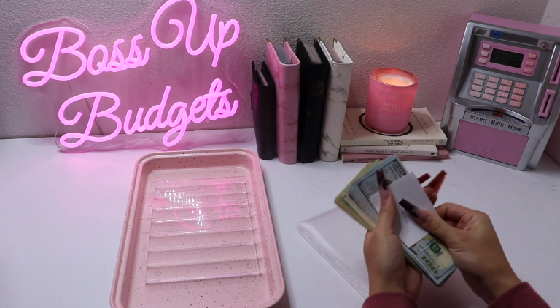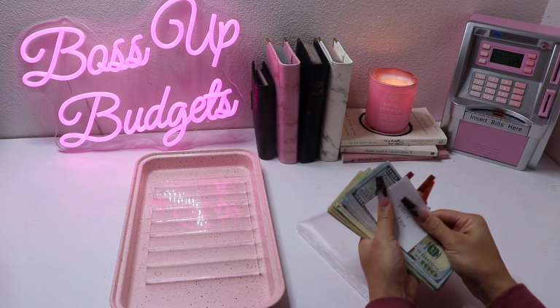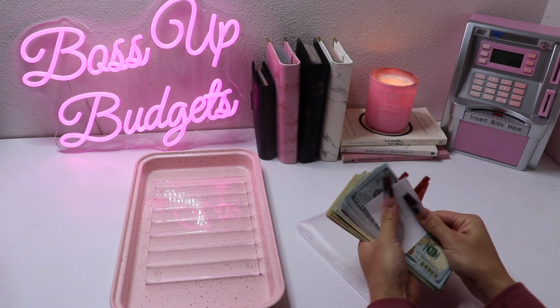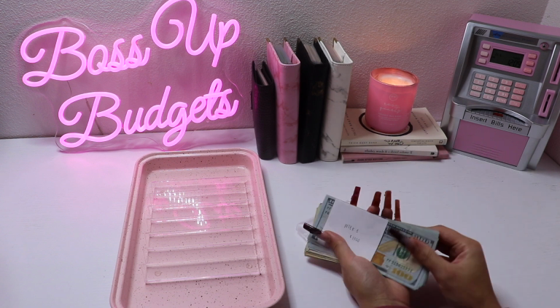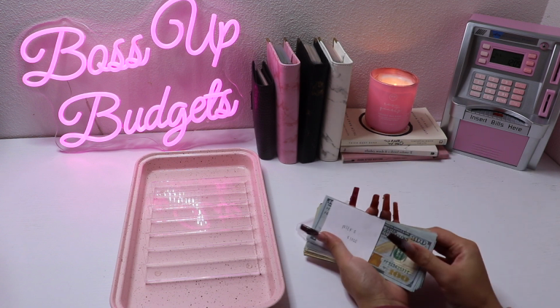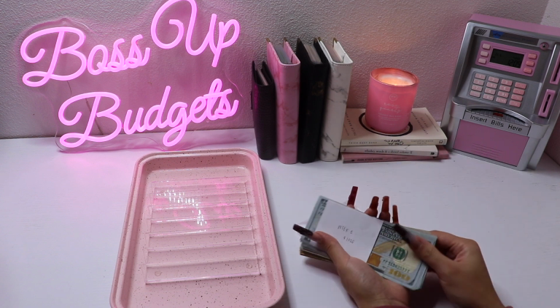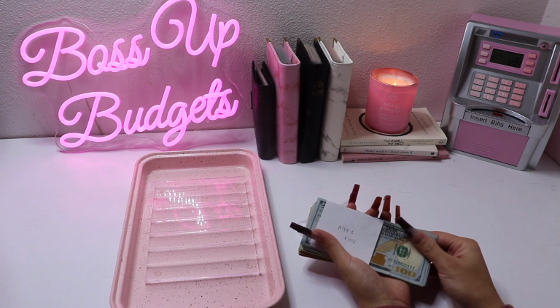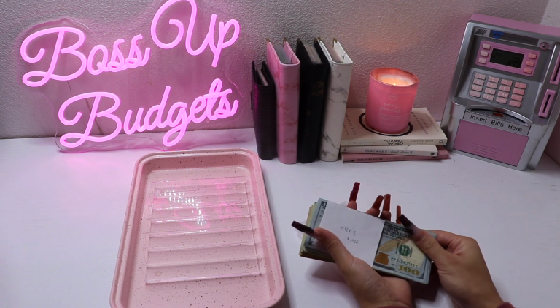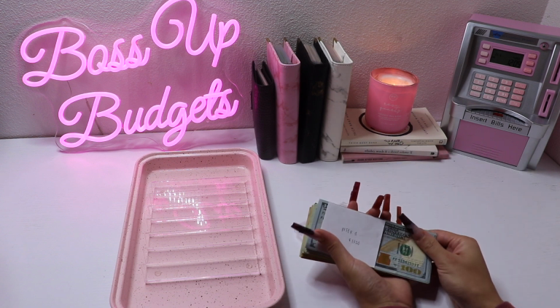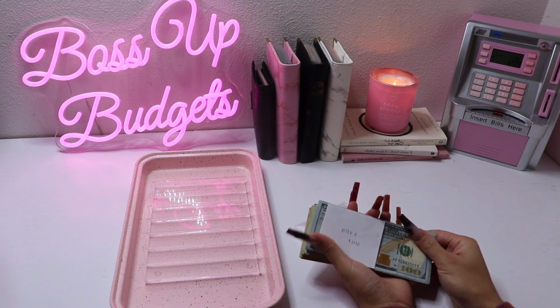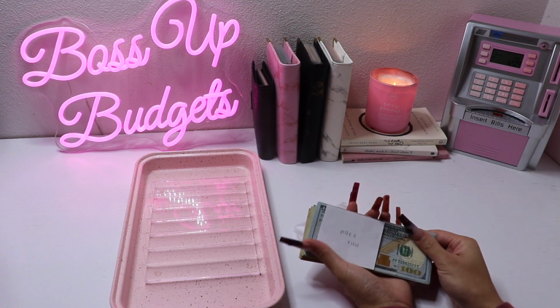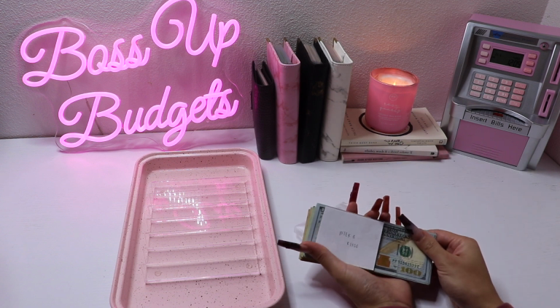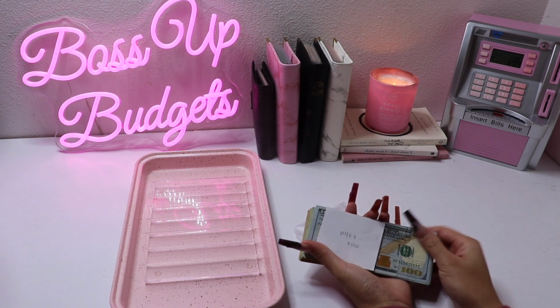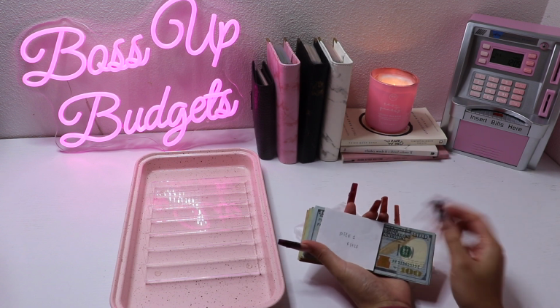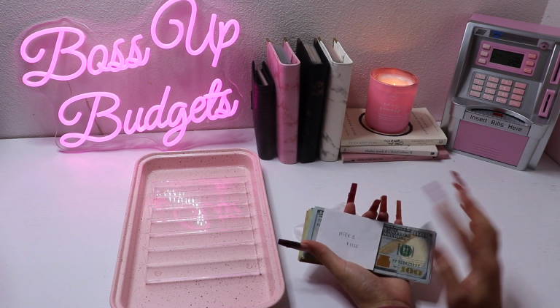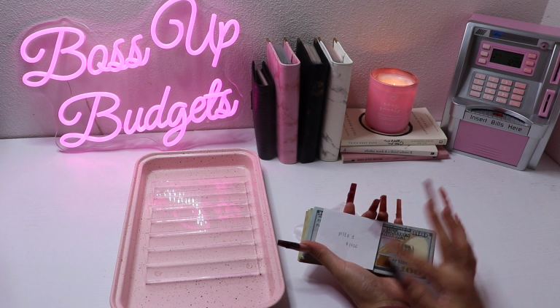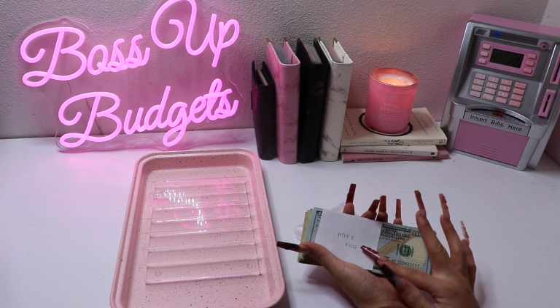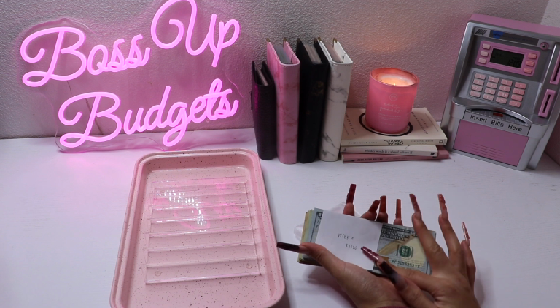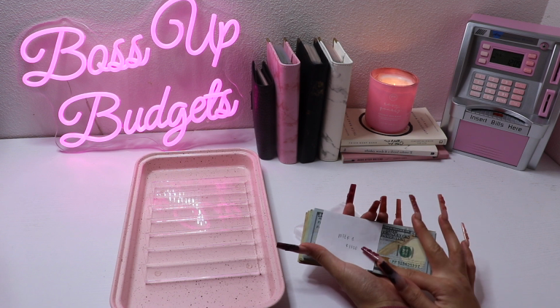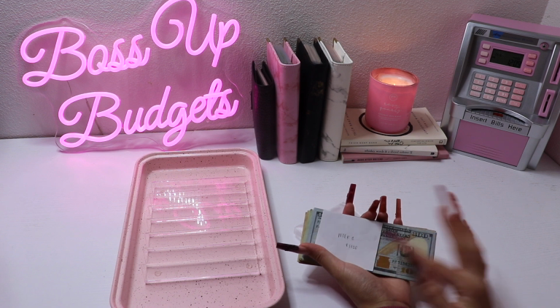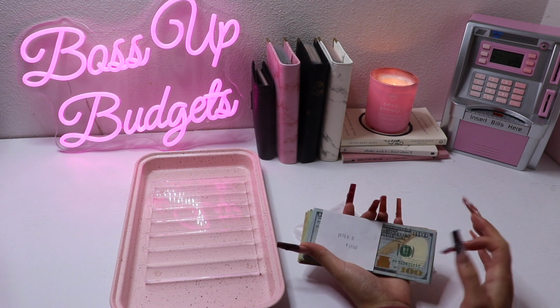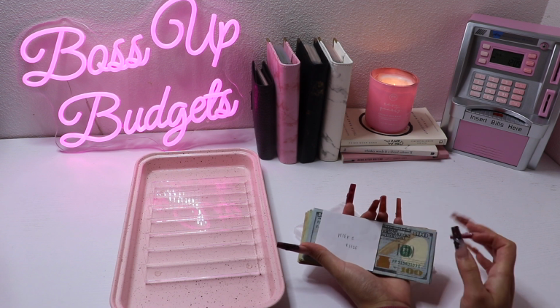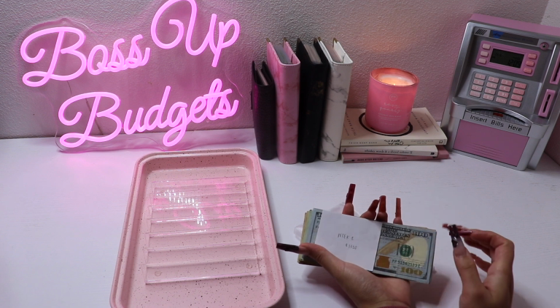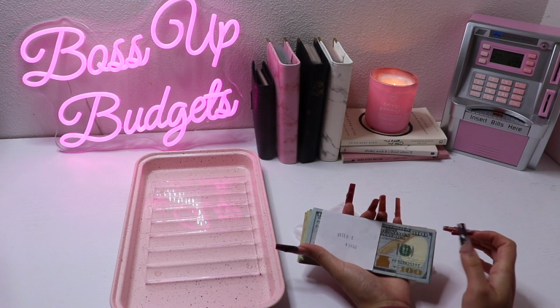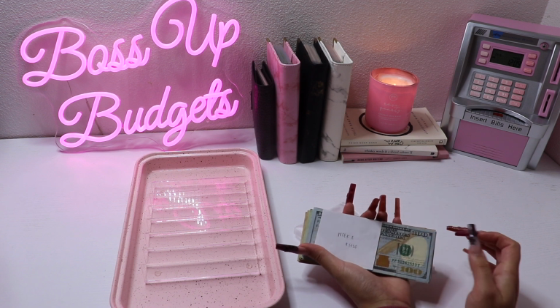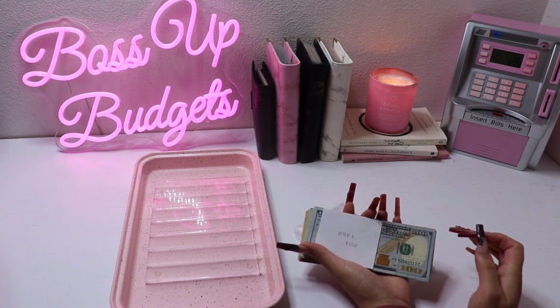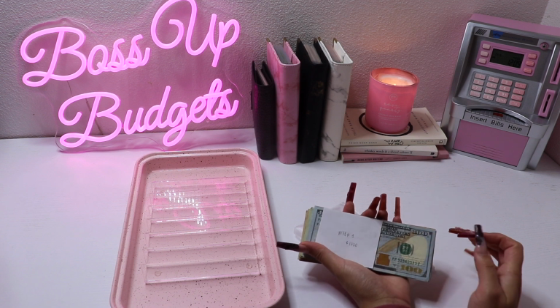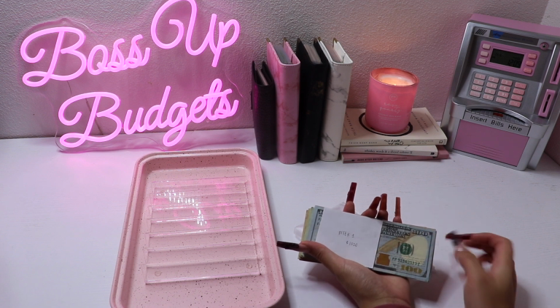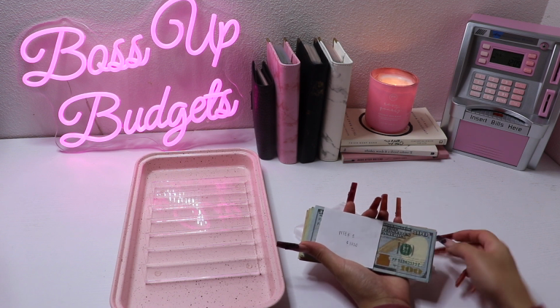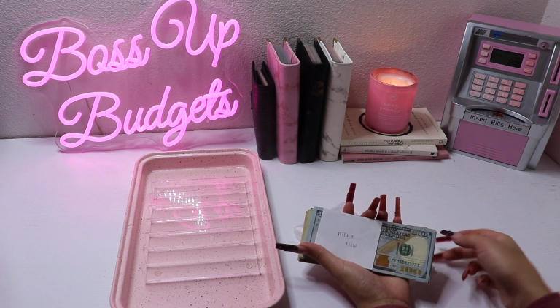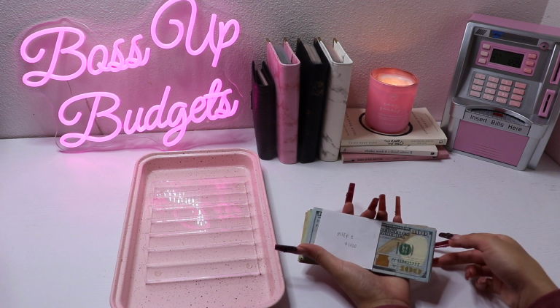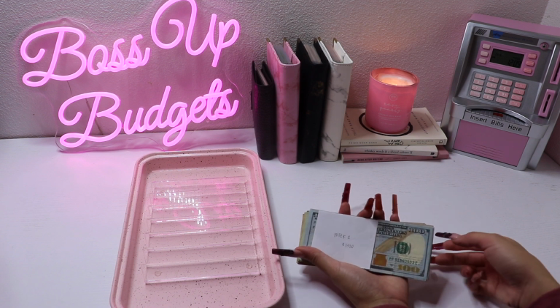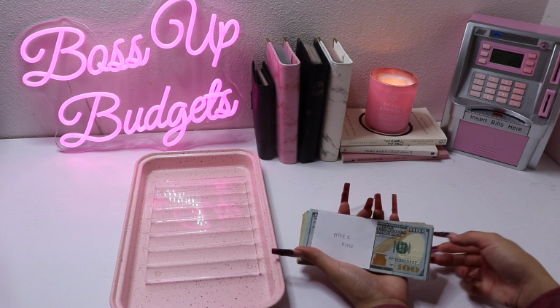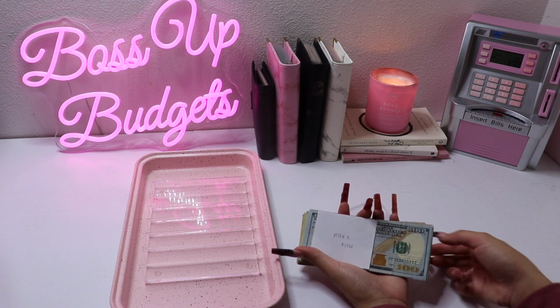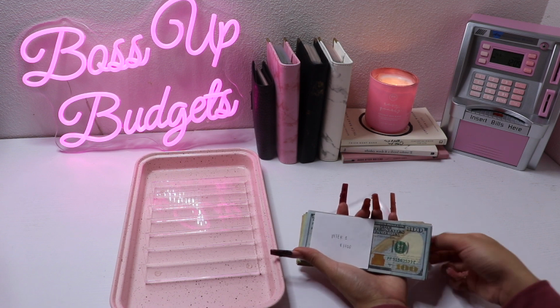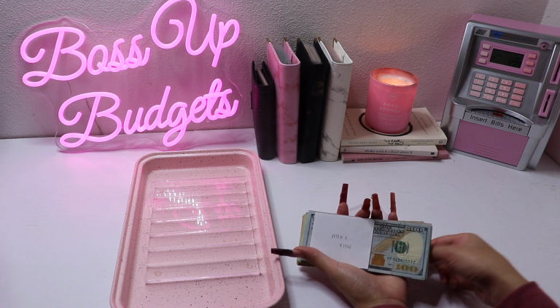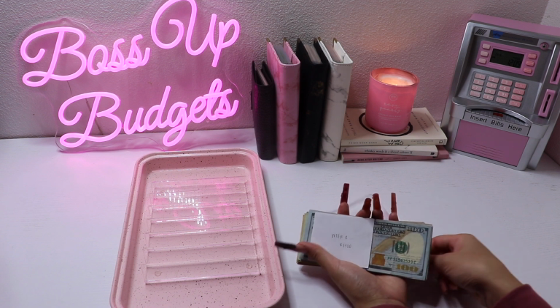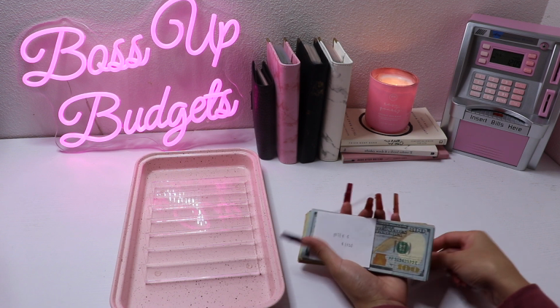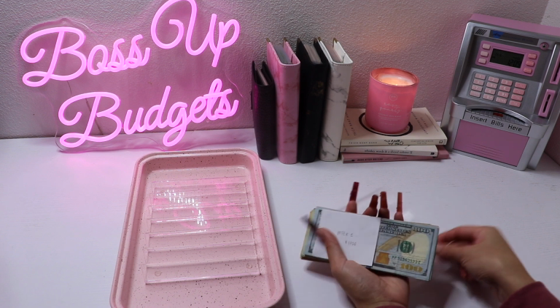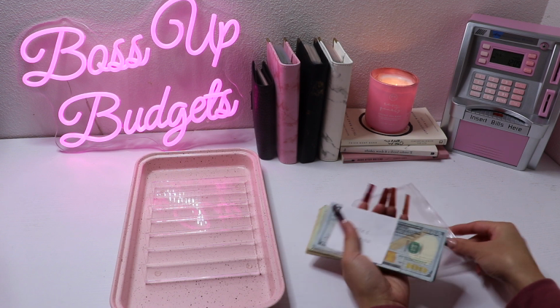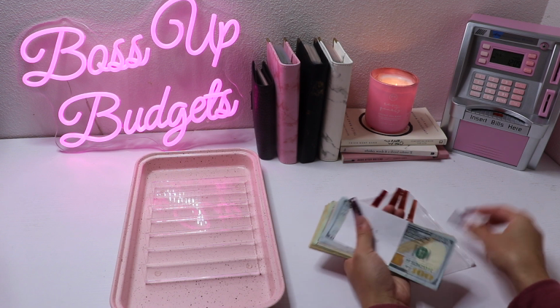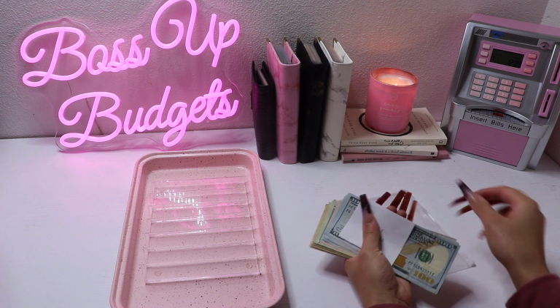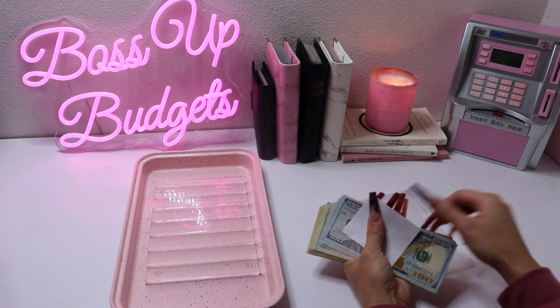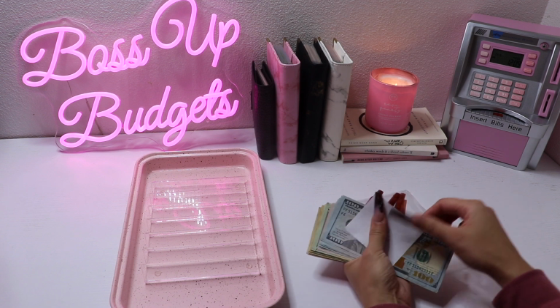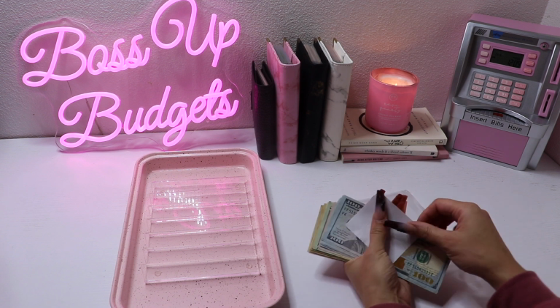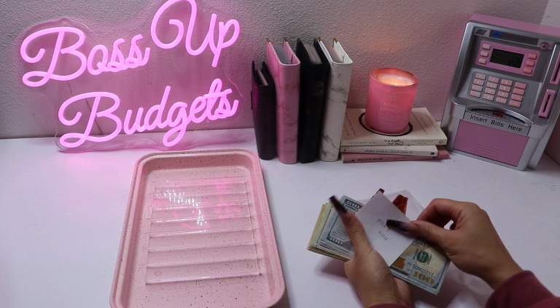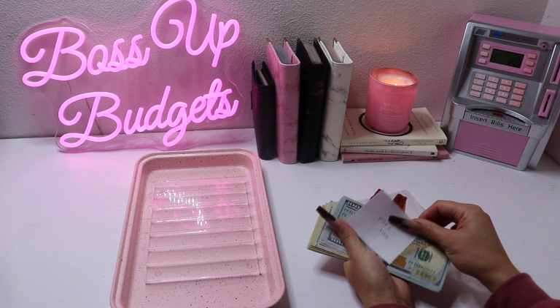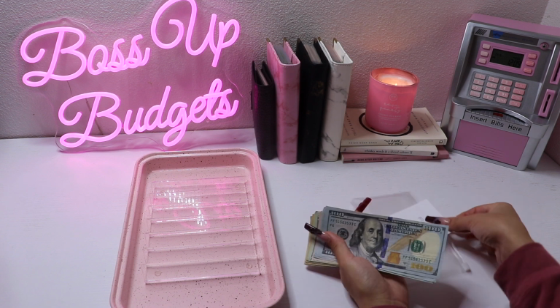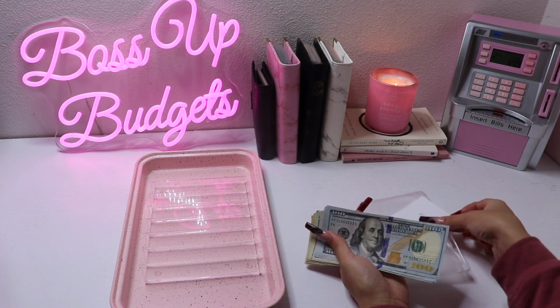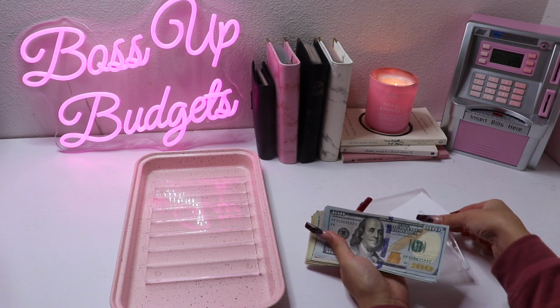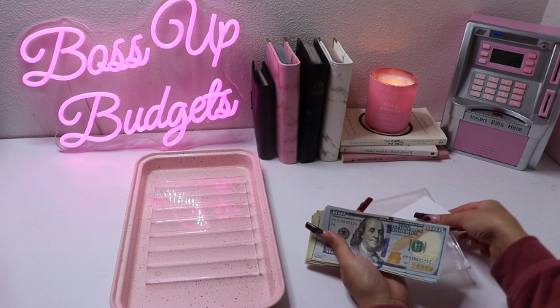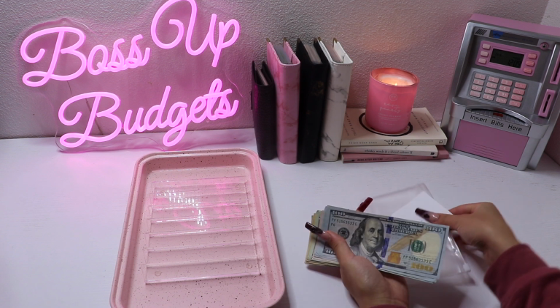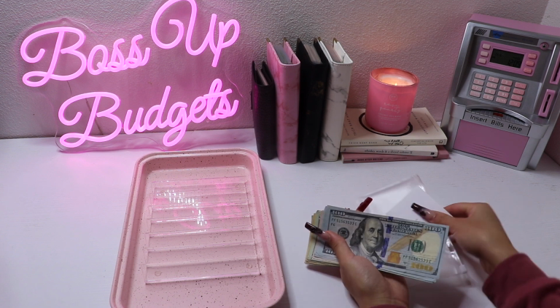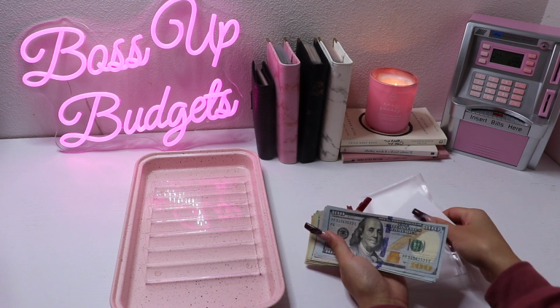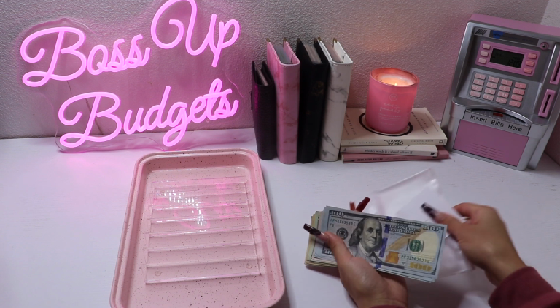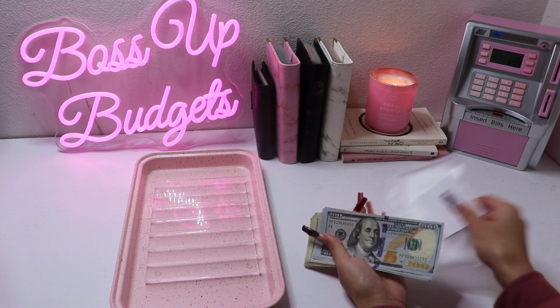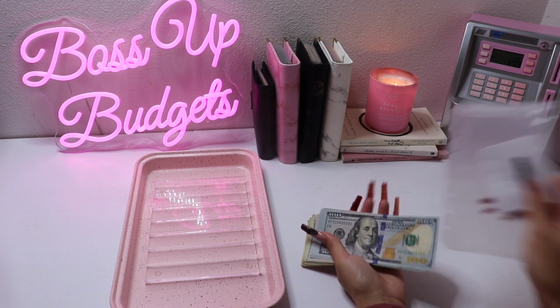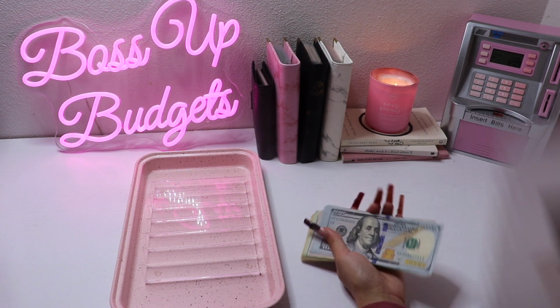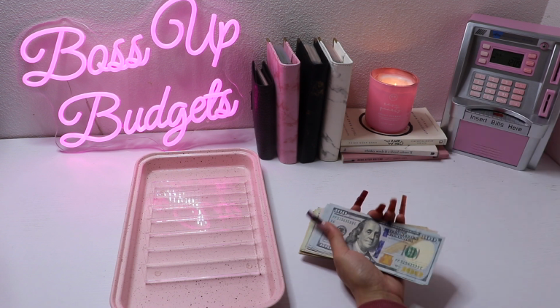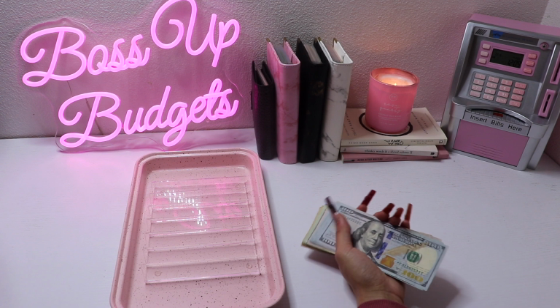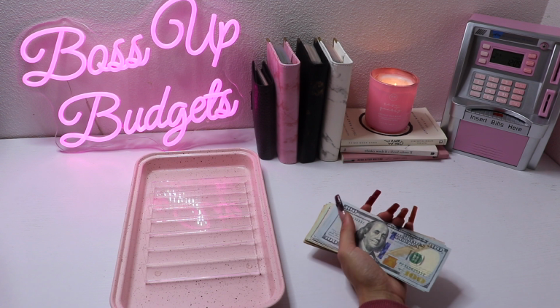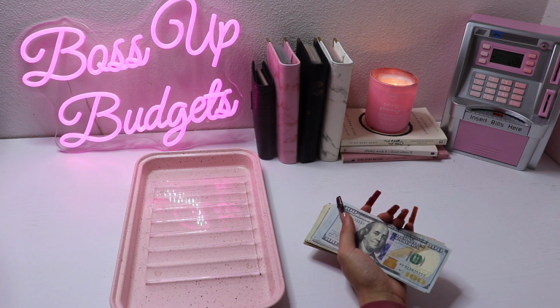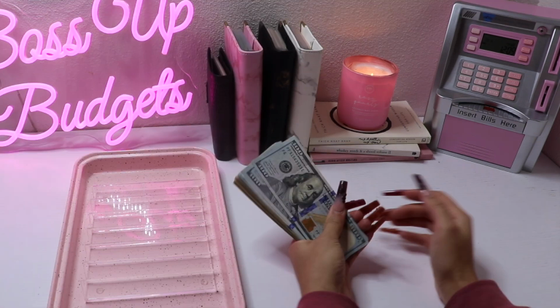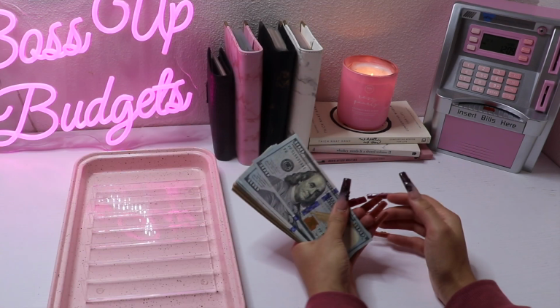I am going to be stuffing week one, which is $1,320. I'm going to go ahead and start counting.